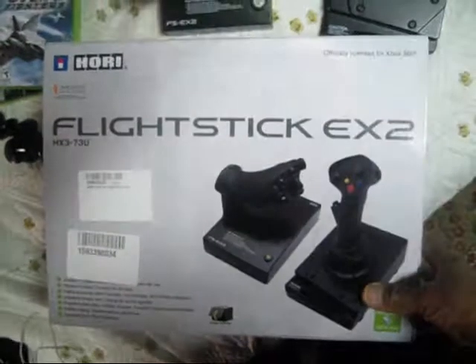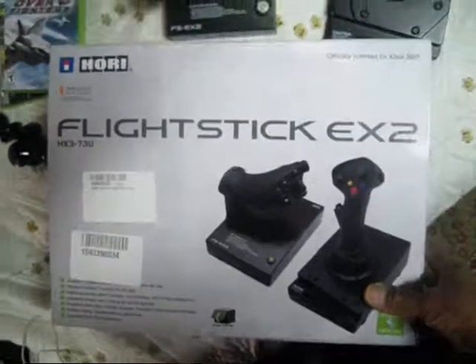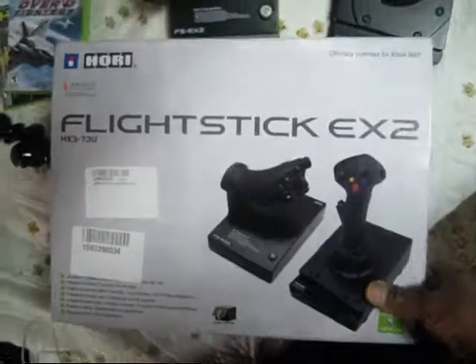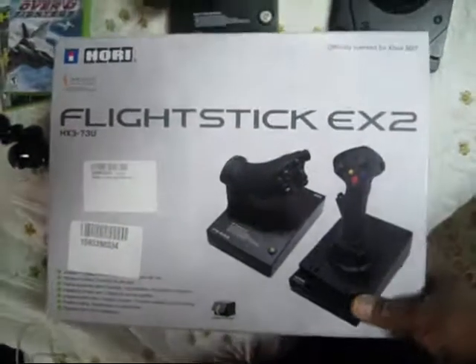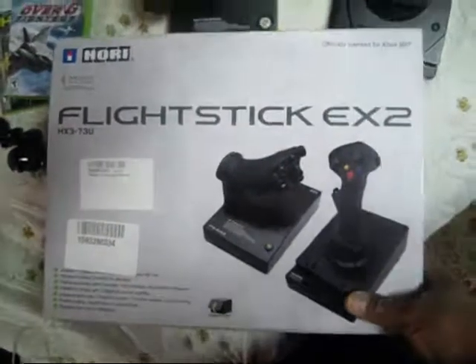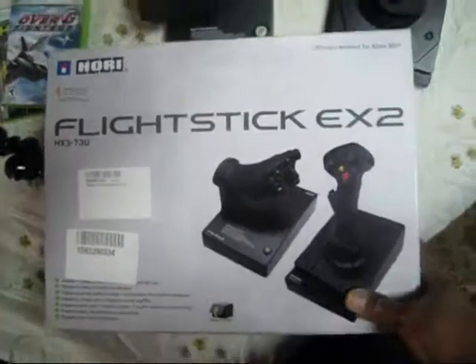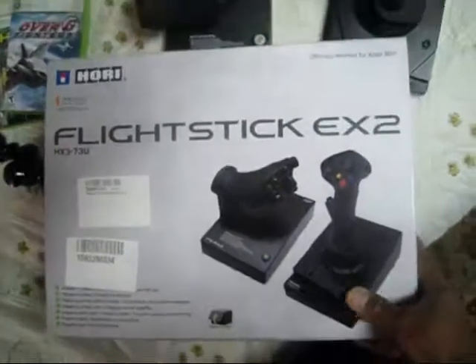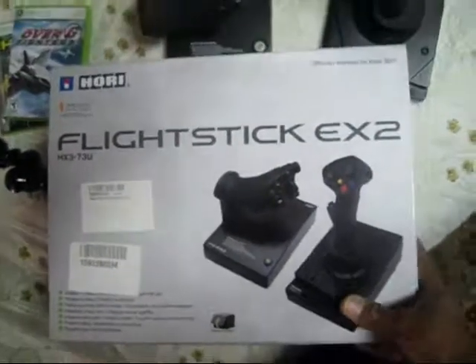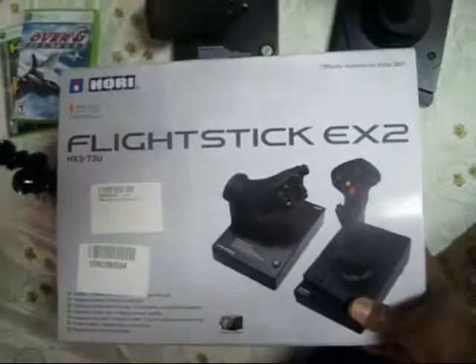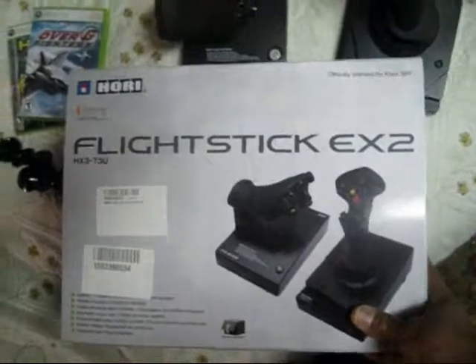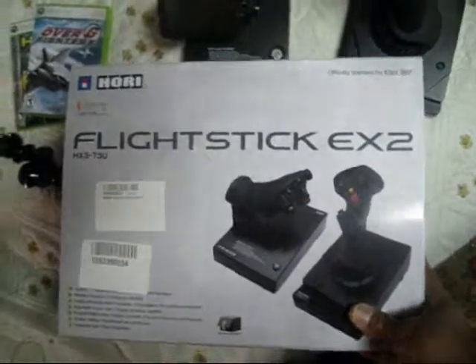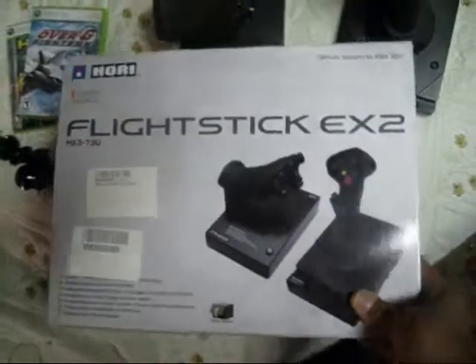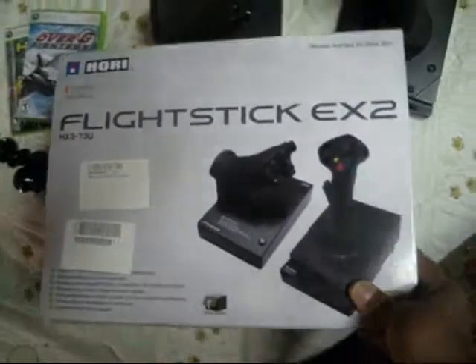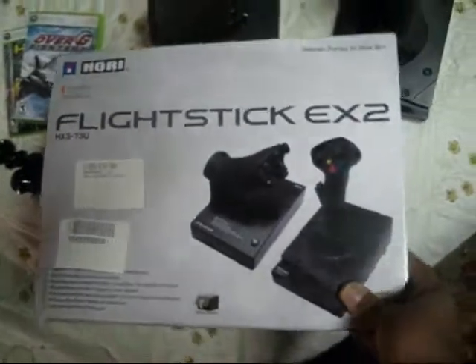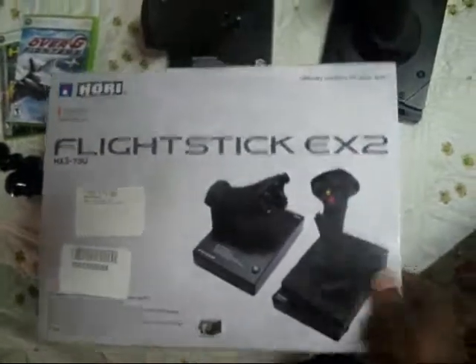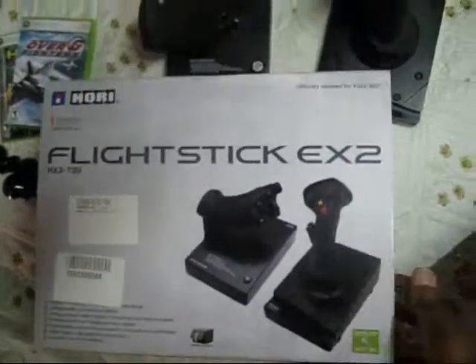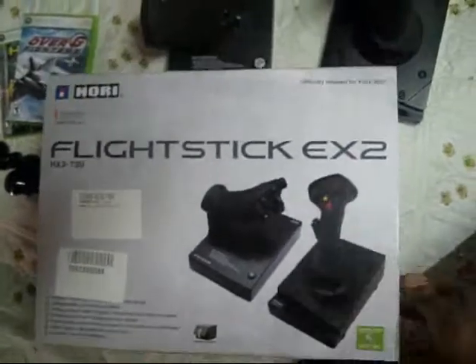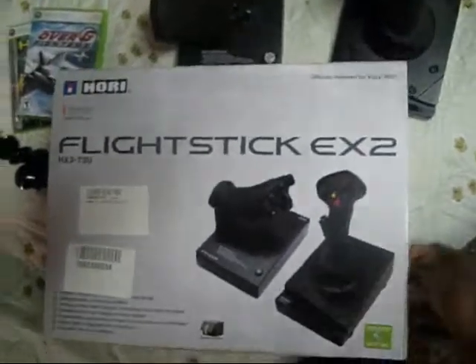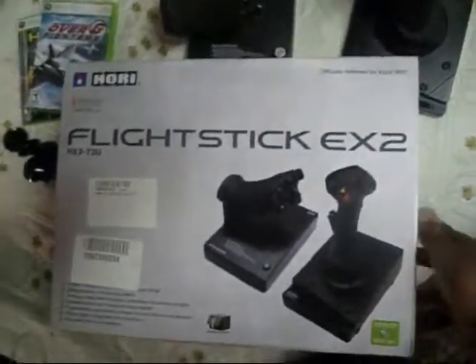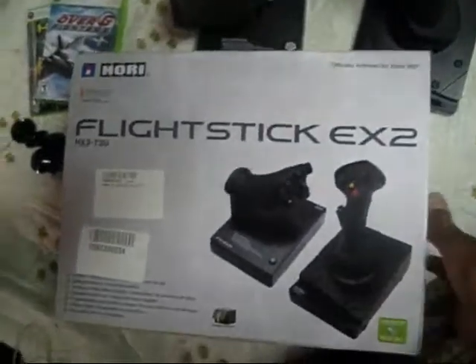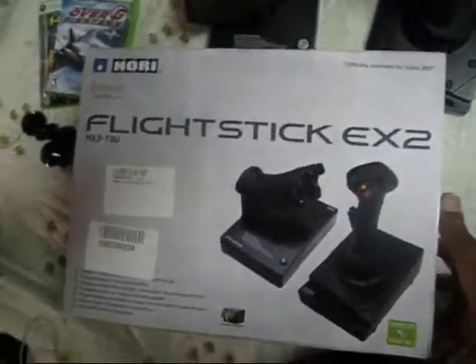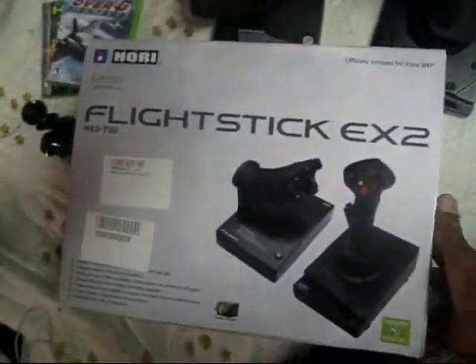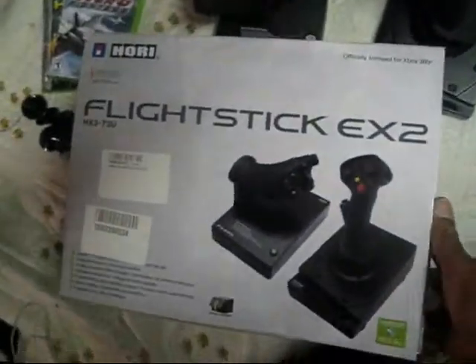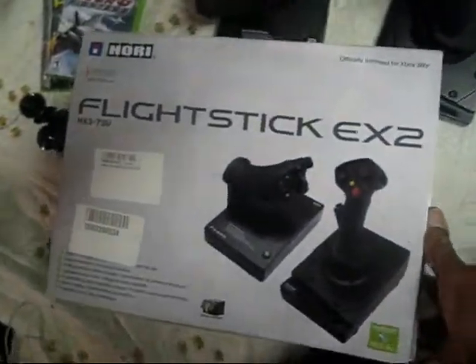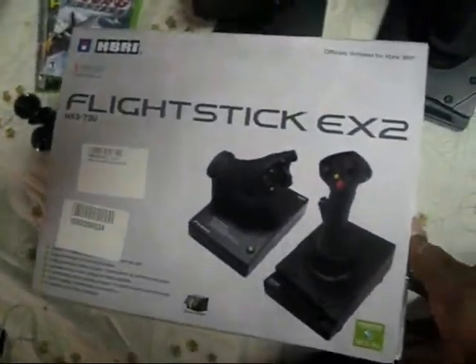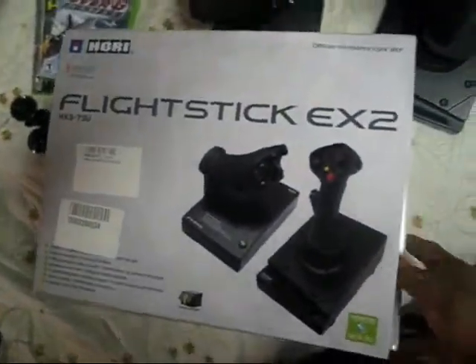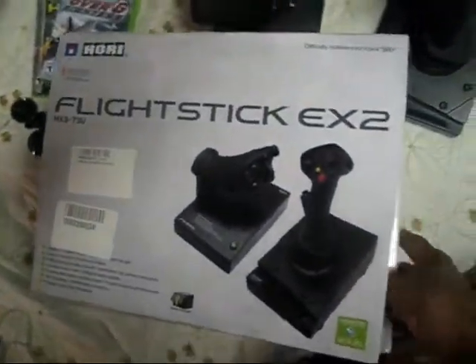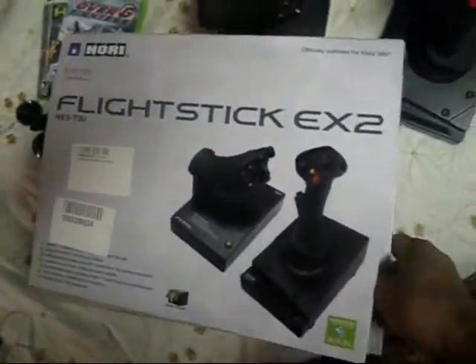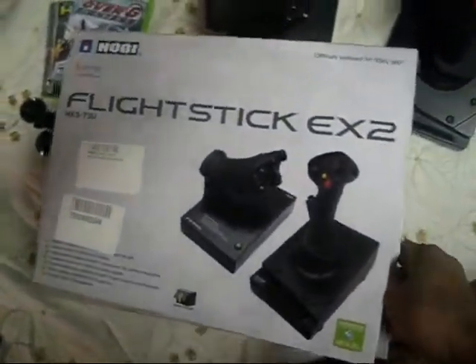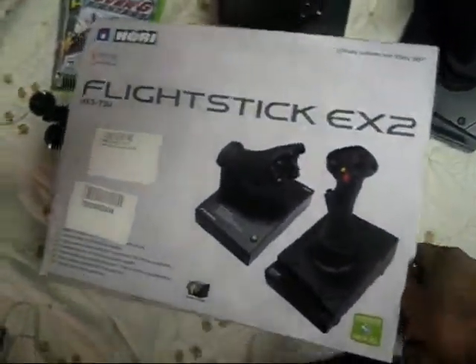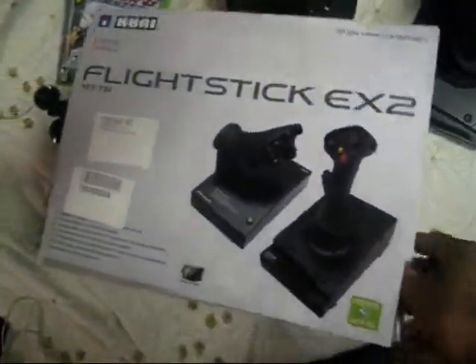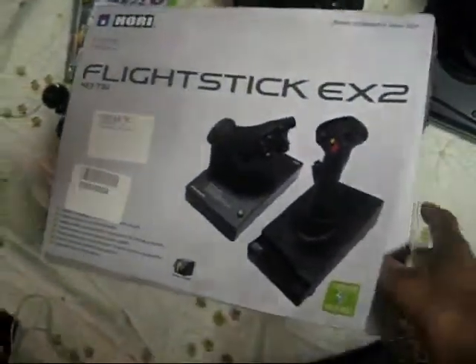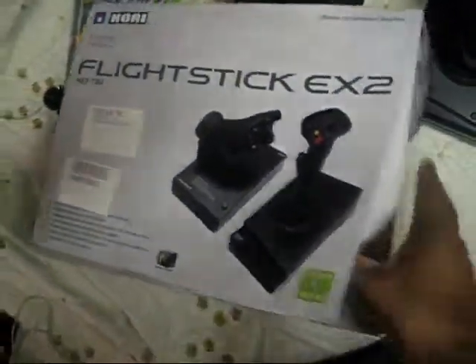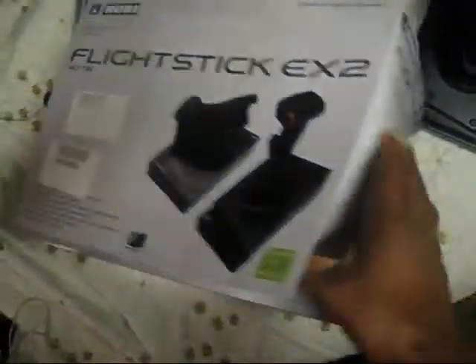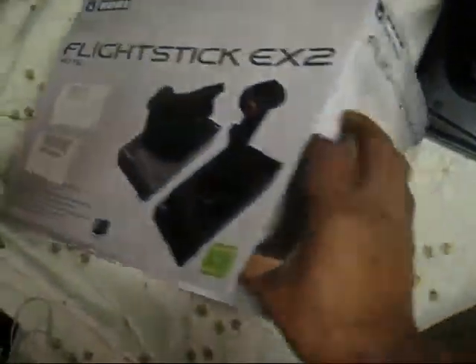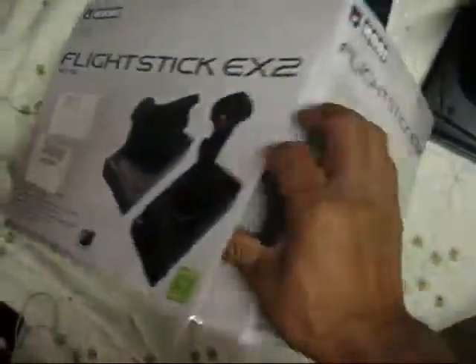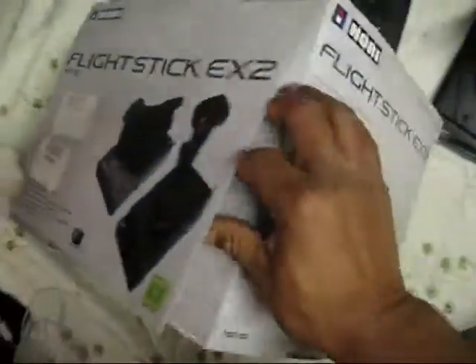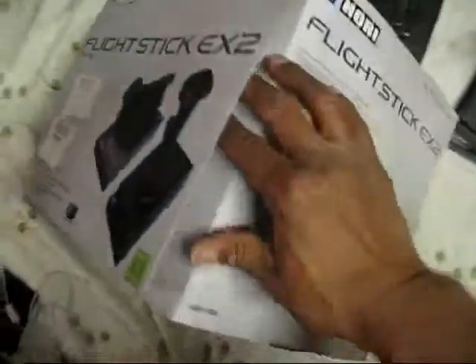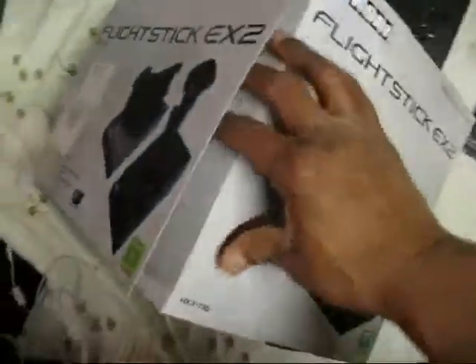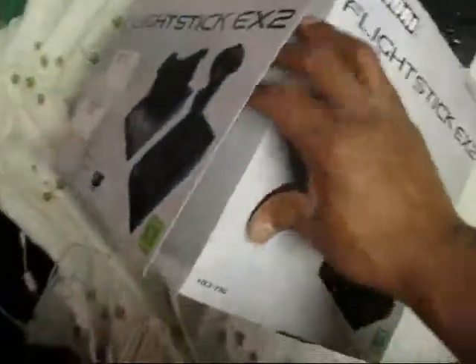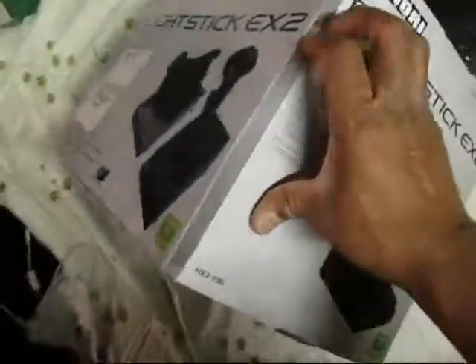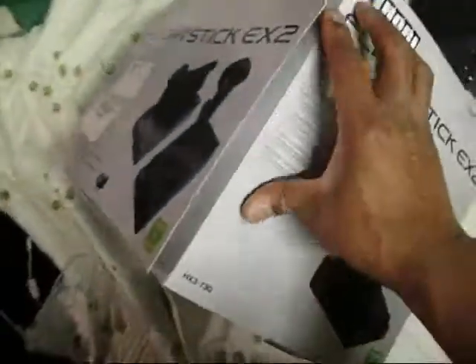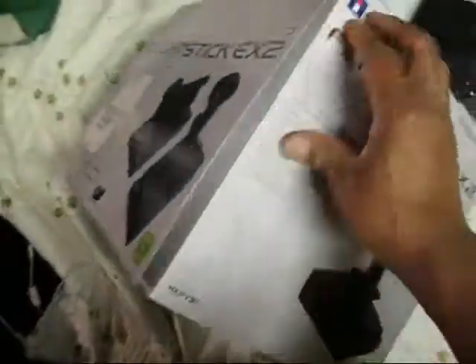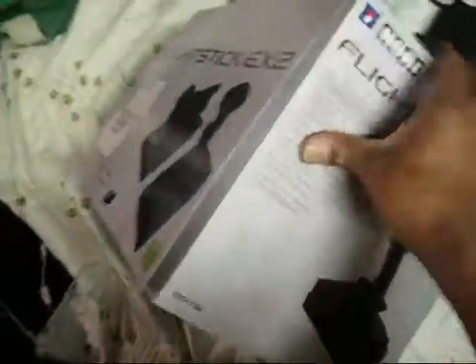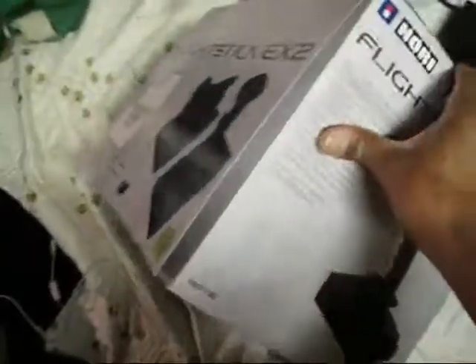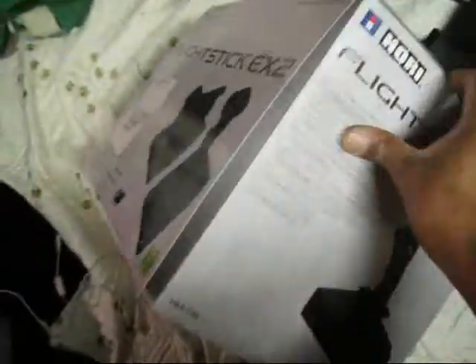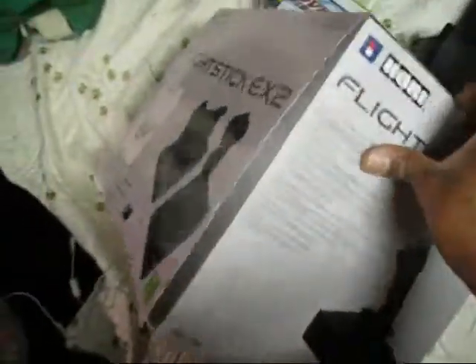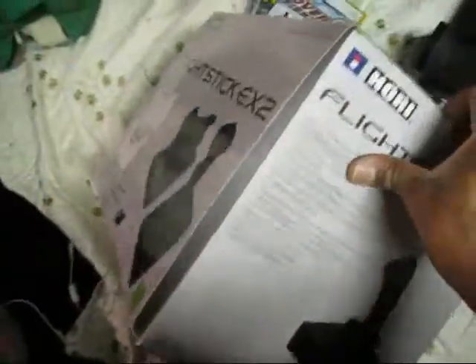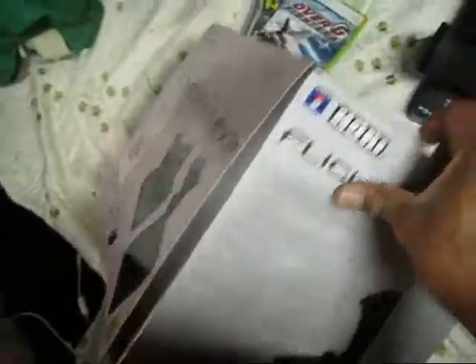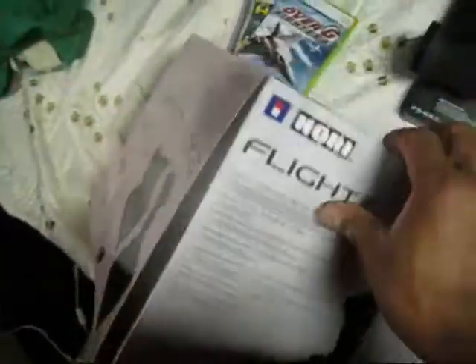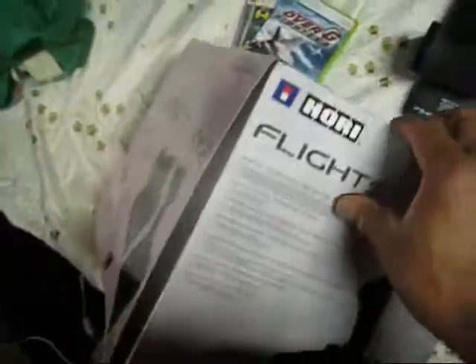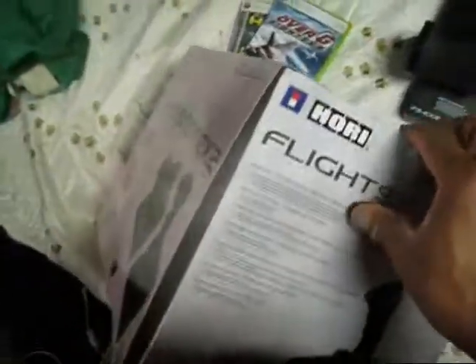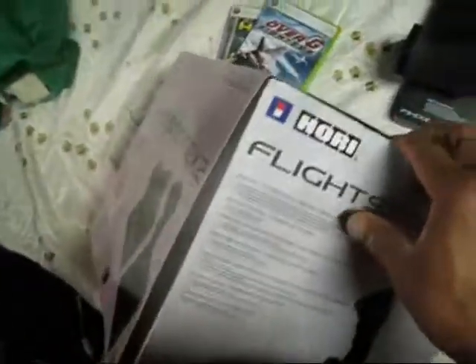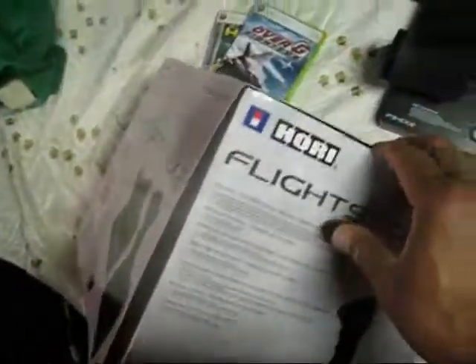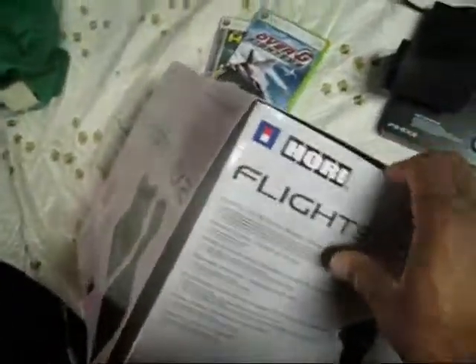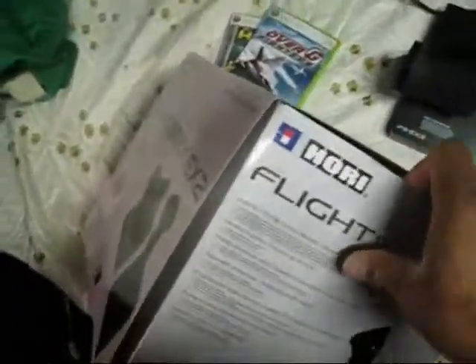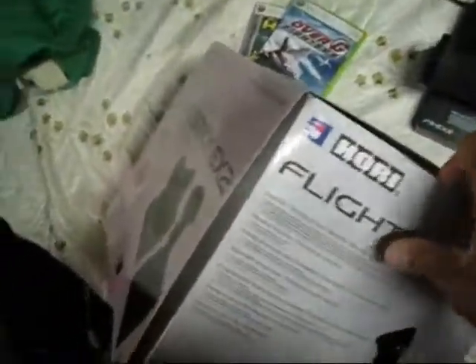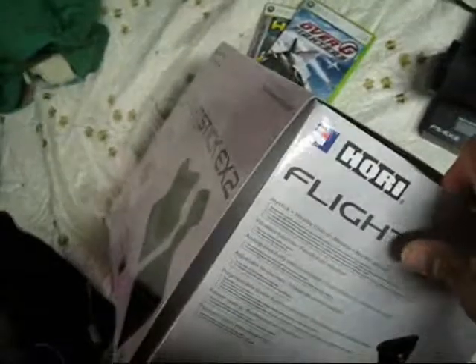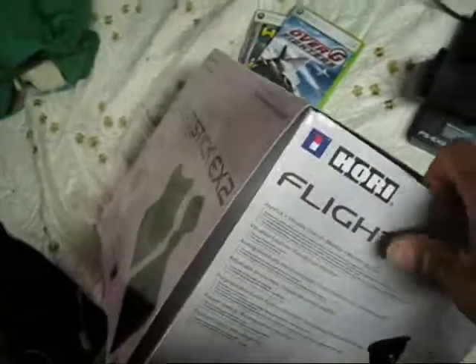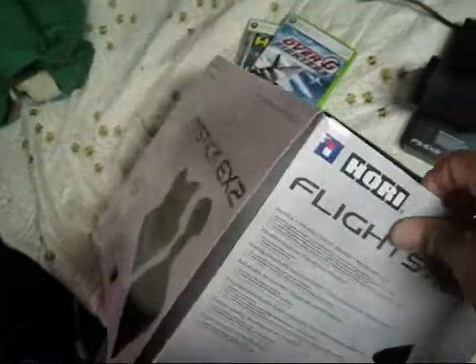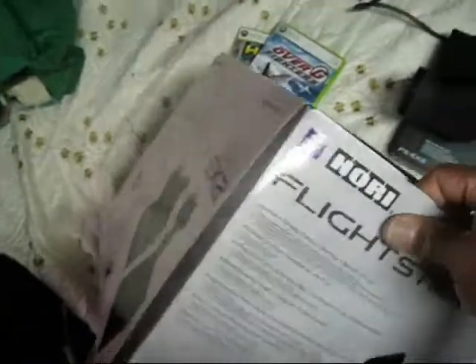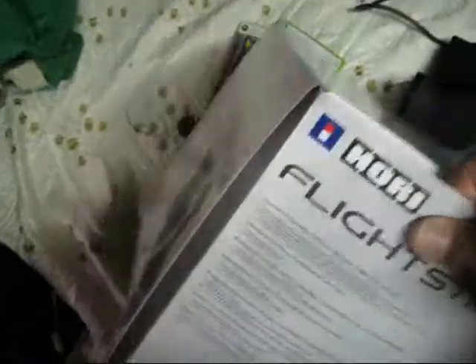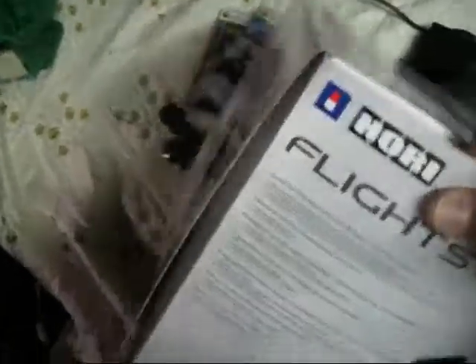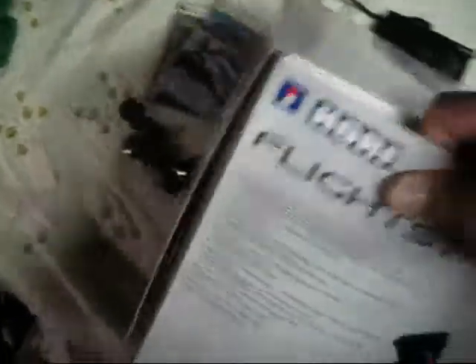Well, it was going to be an unboxing, but I messed up. I deleted the video just now by accident, after I finished it.